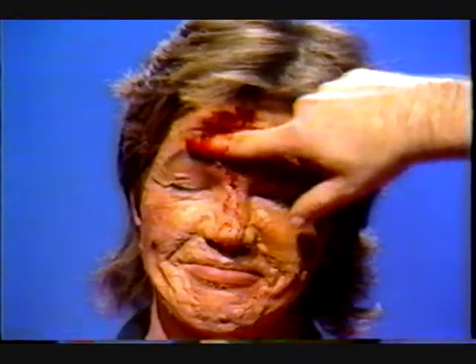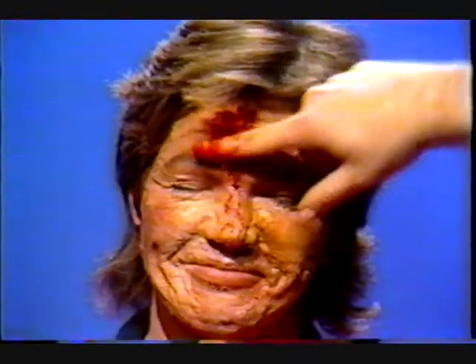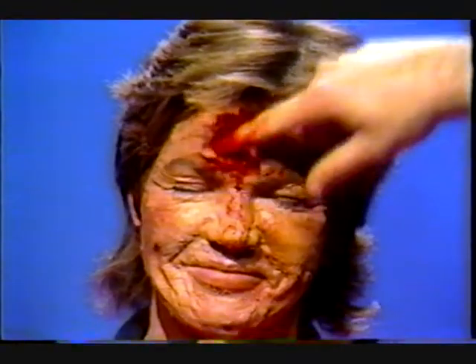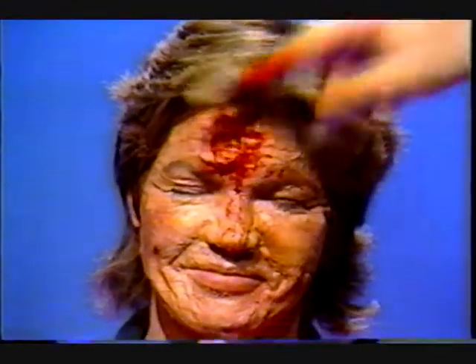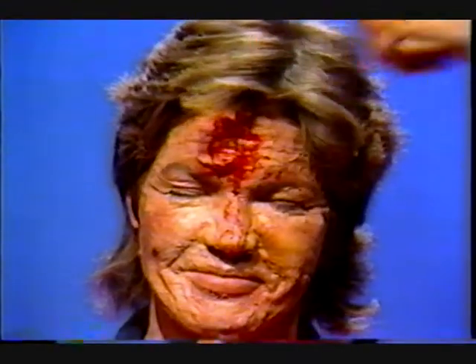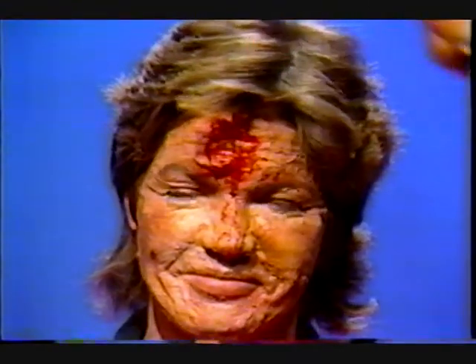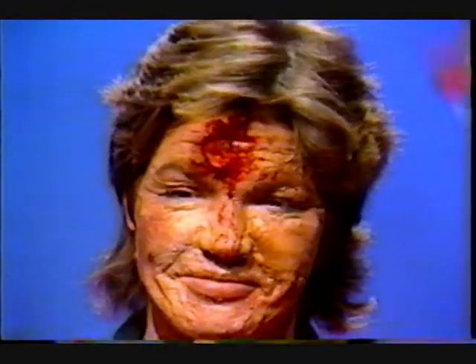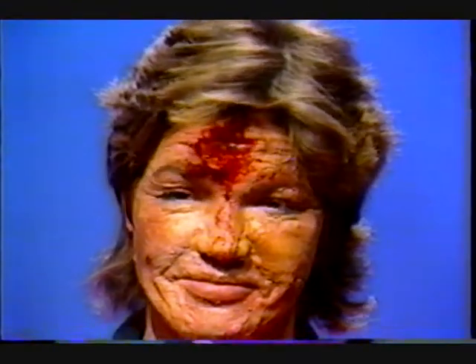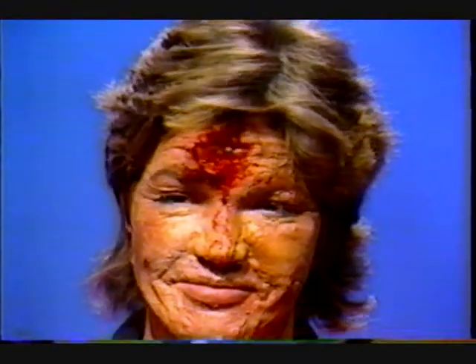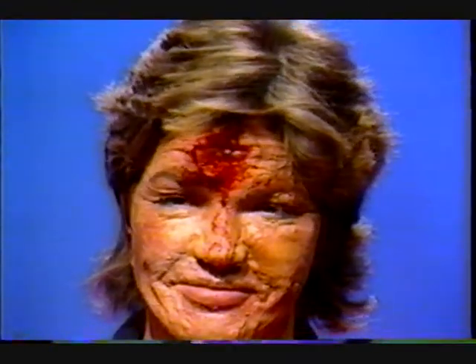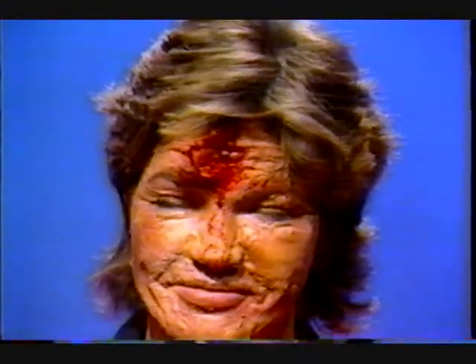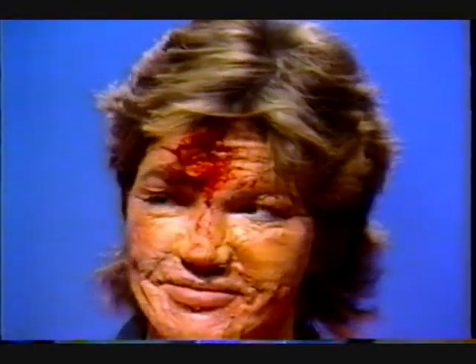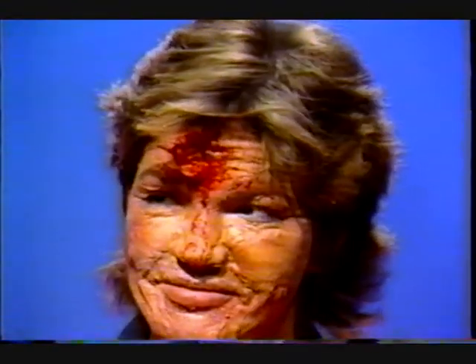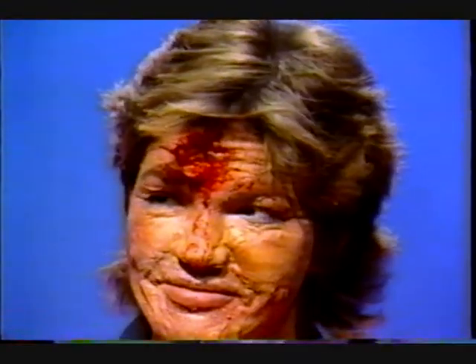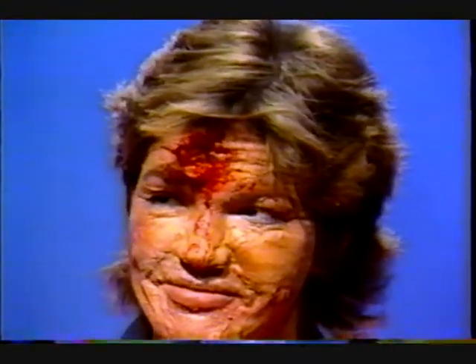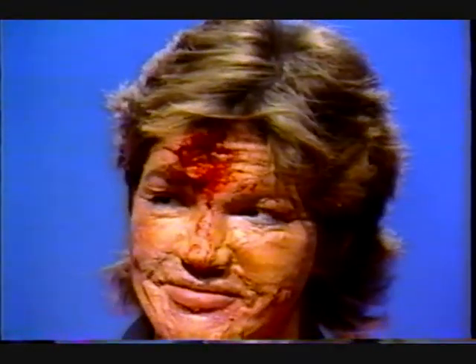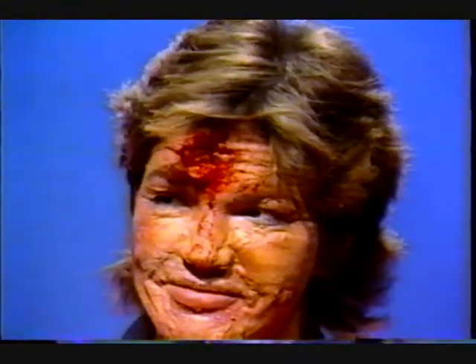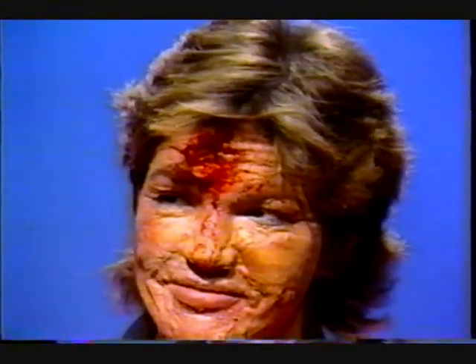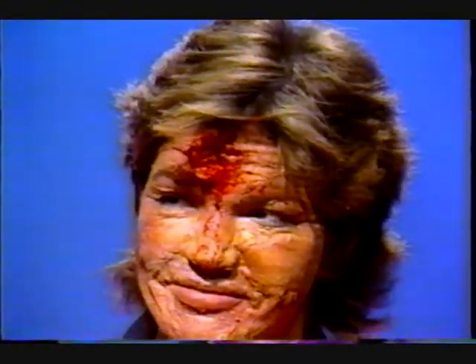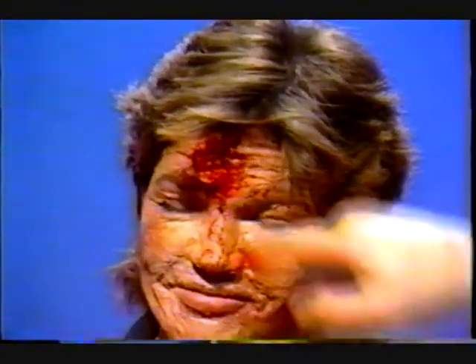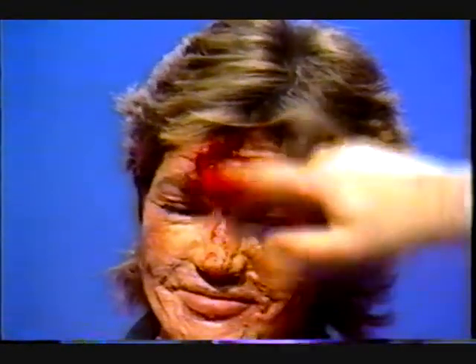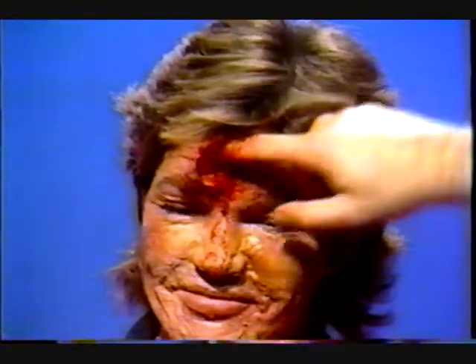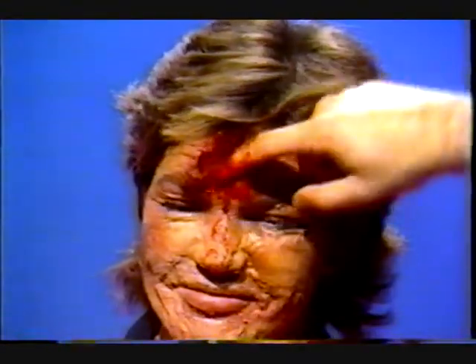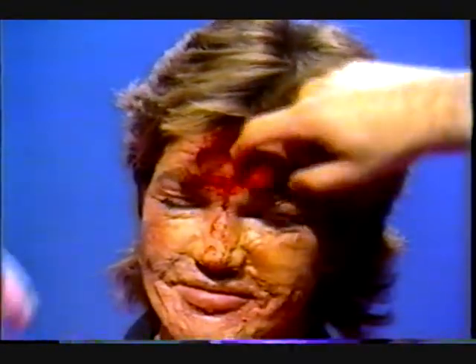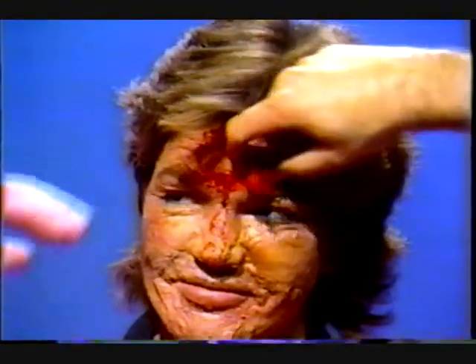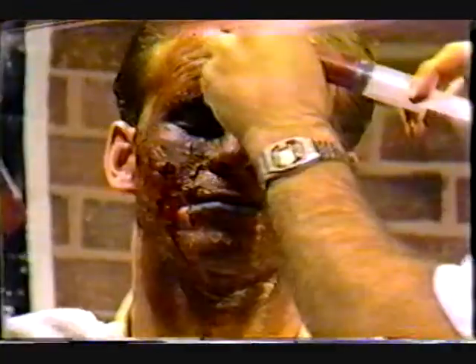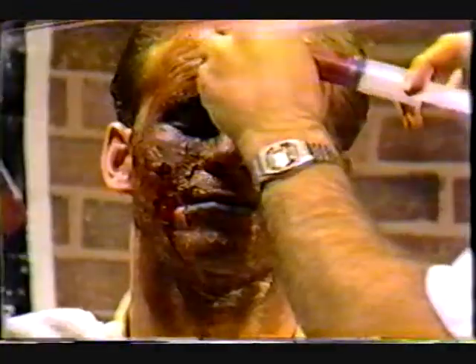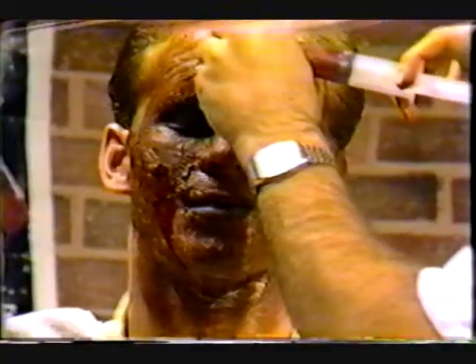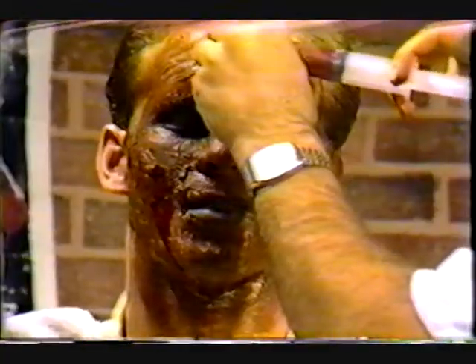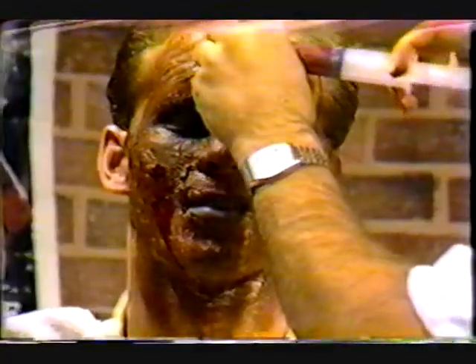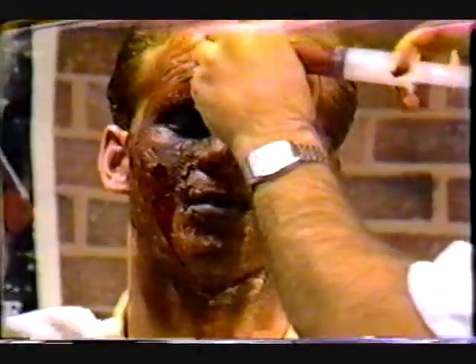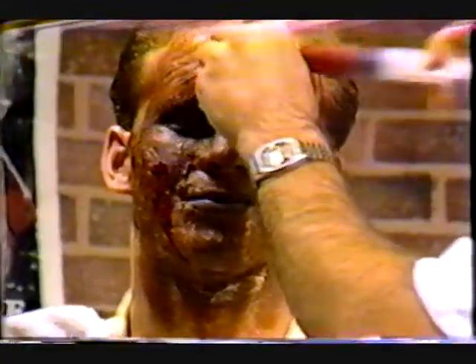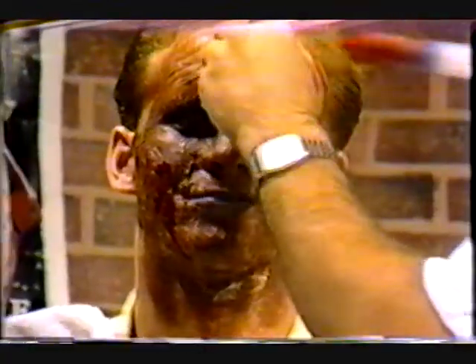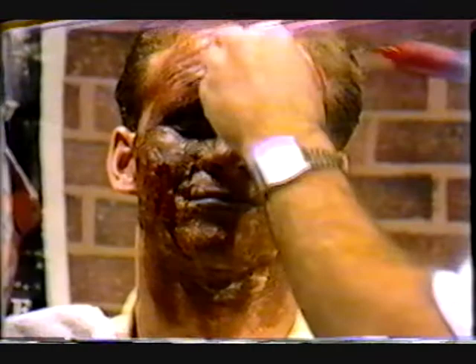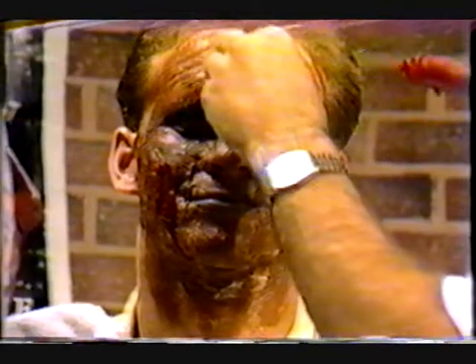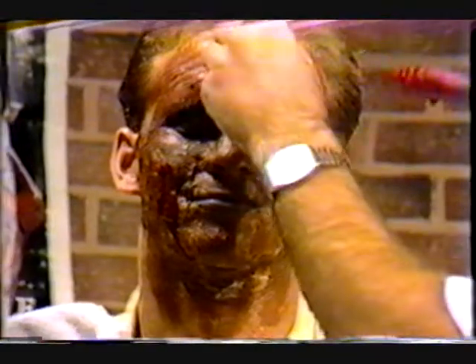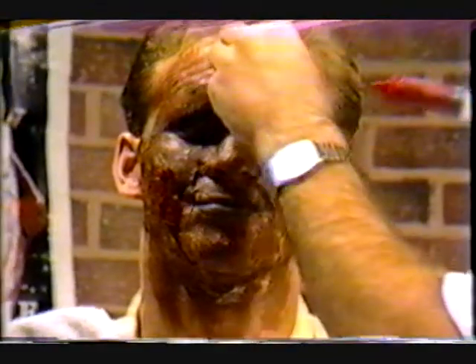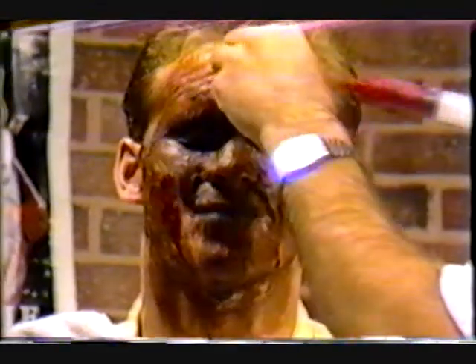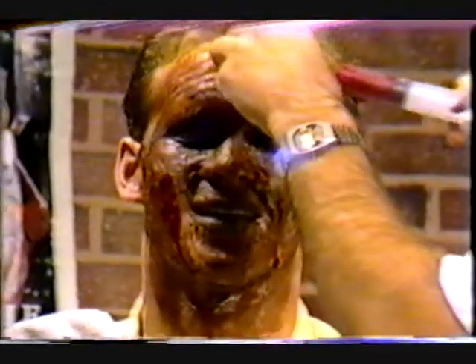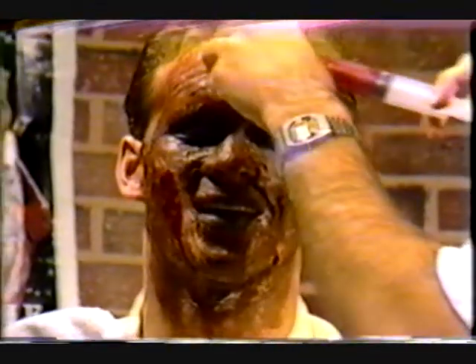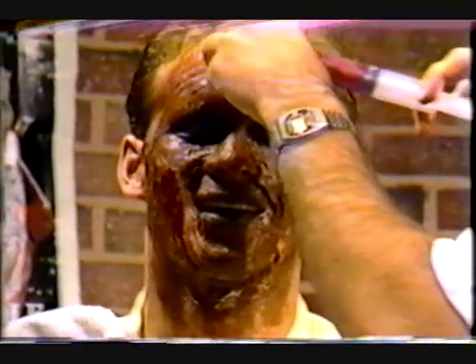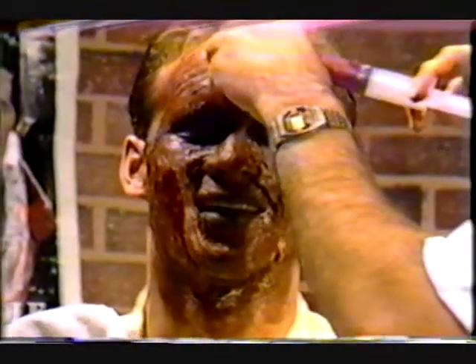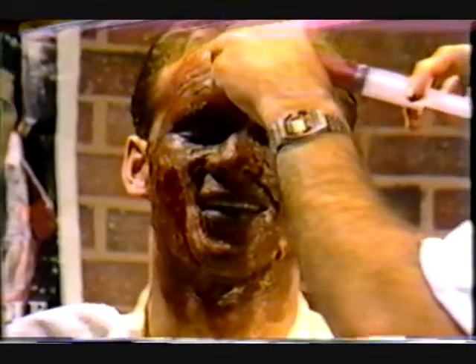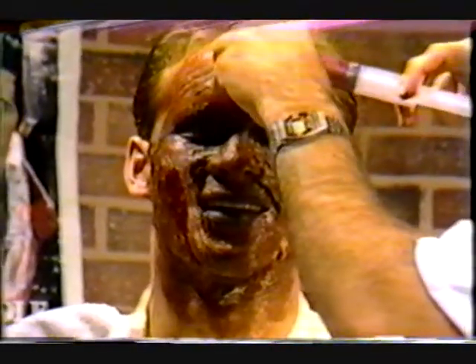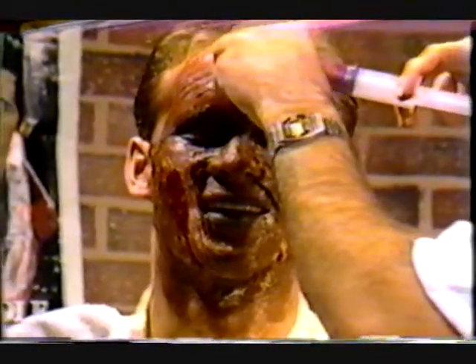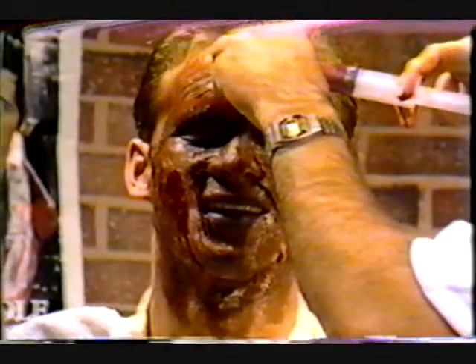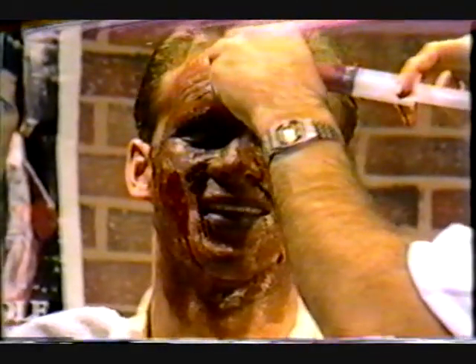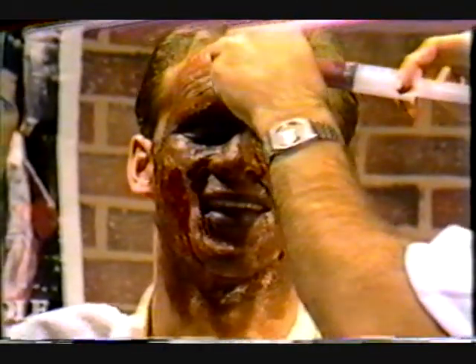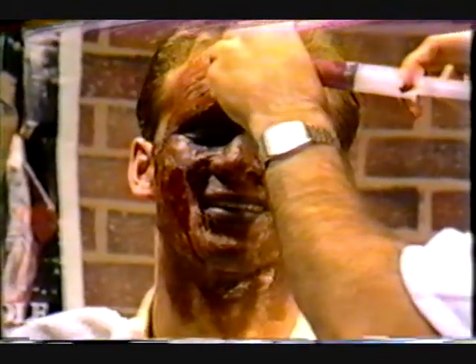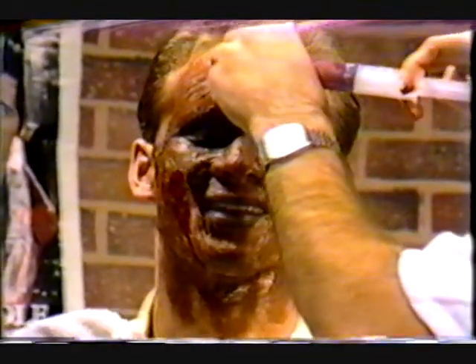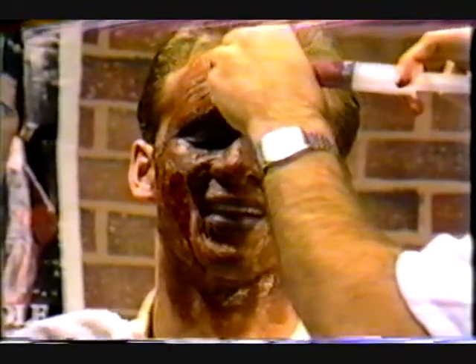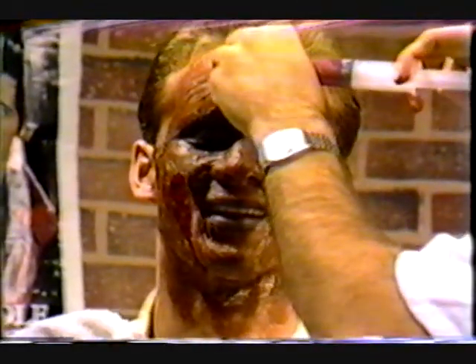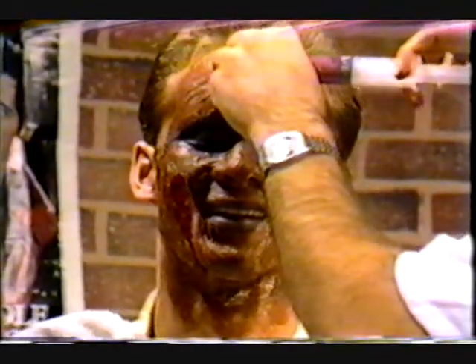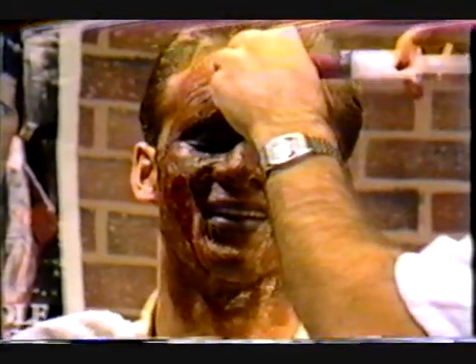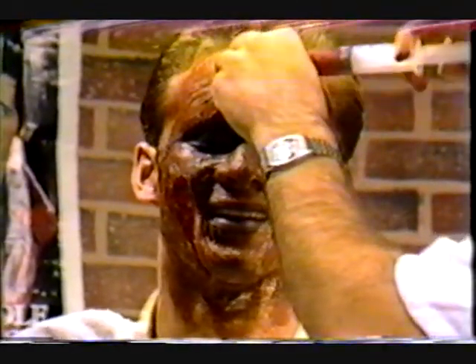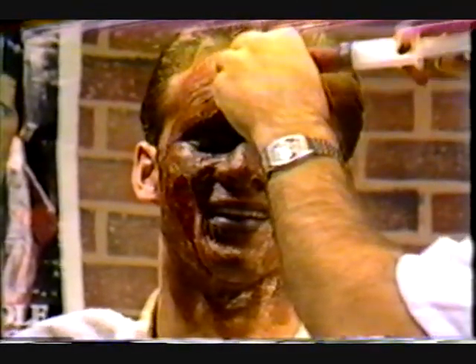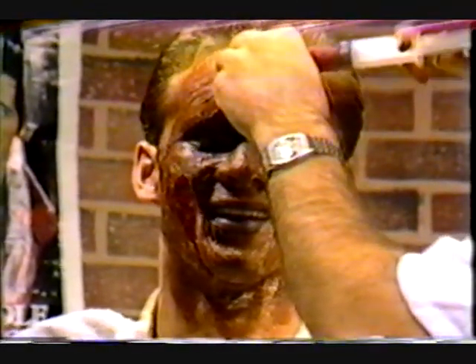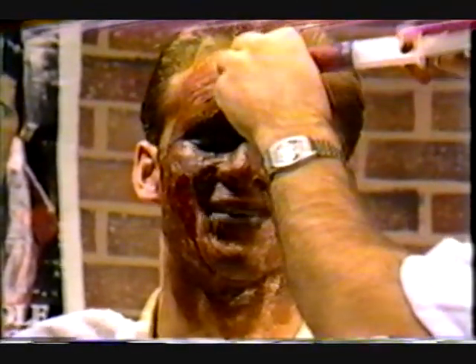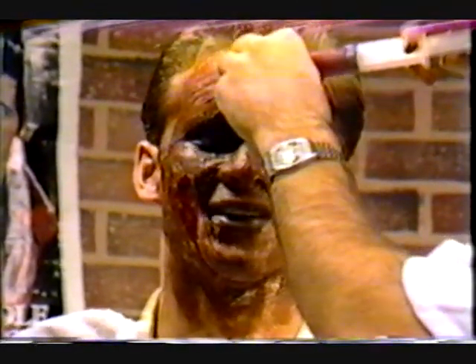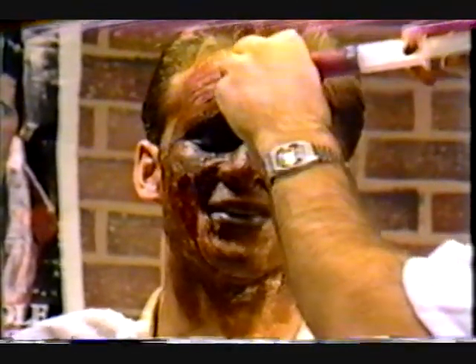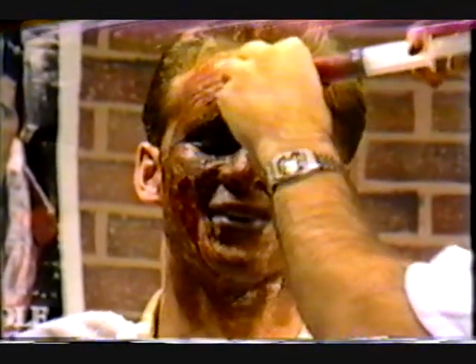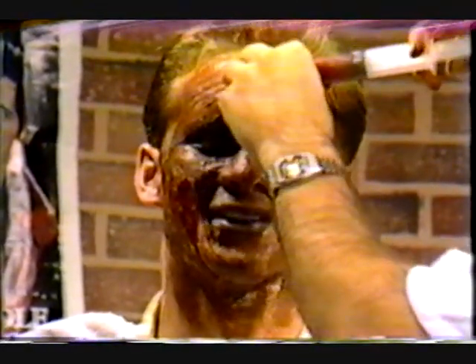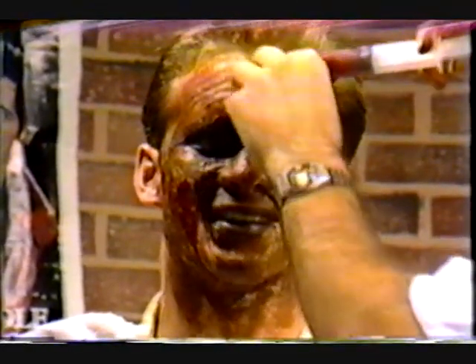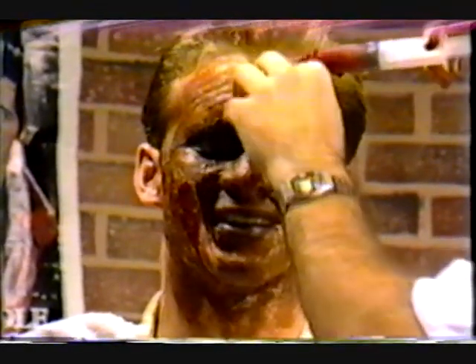The man is definitely in the right profession, I think. That's great — that feels real good.